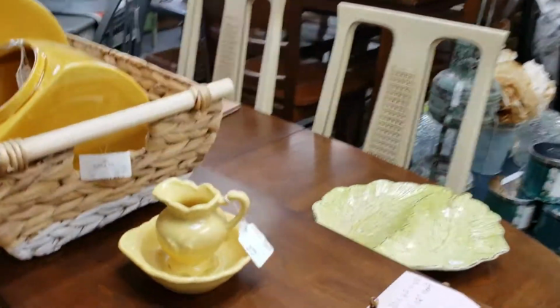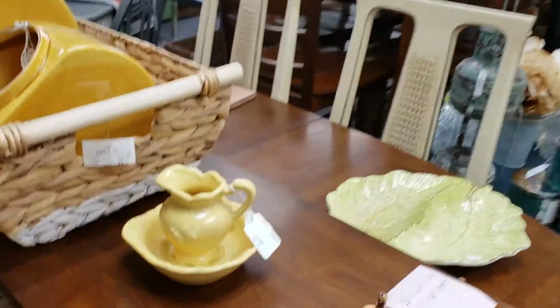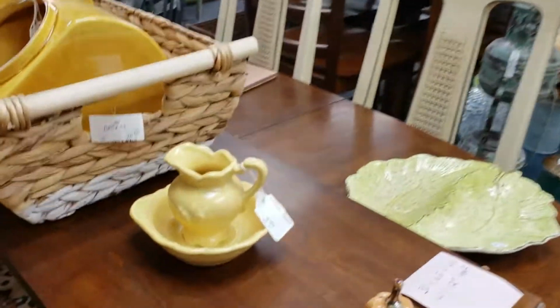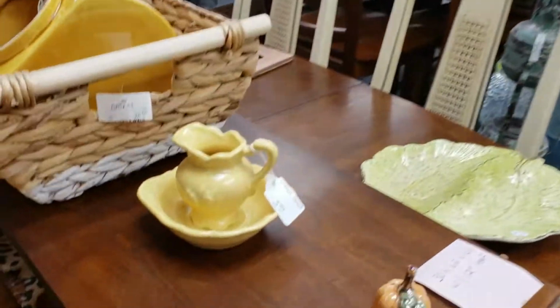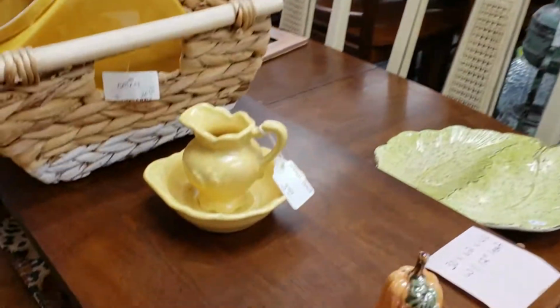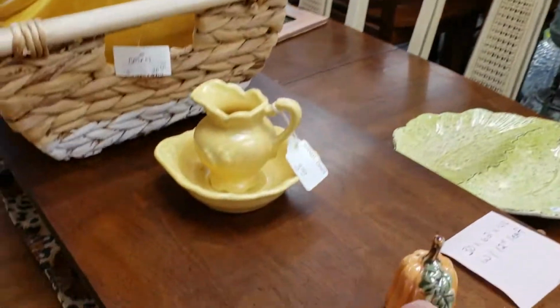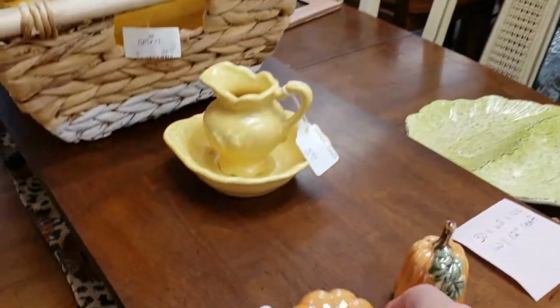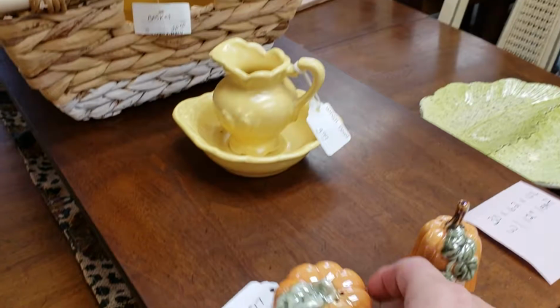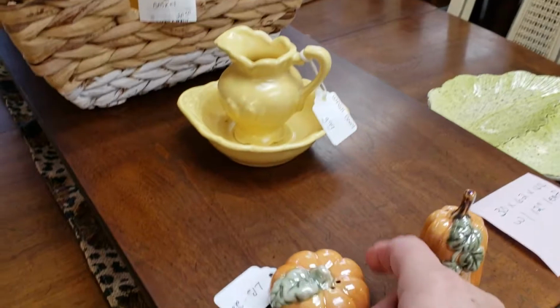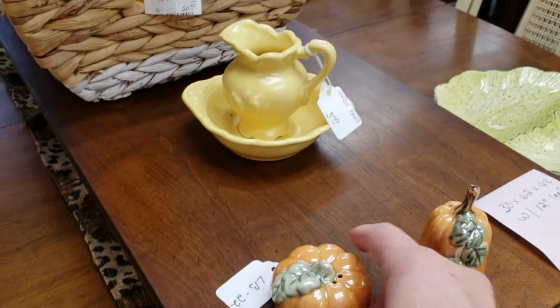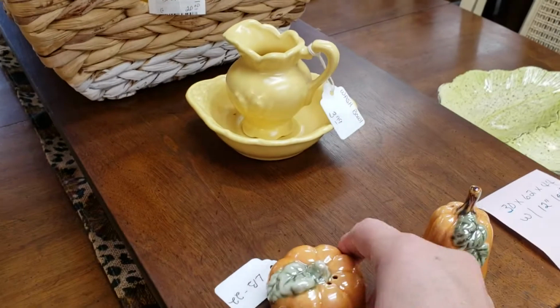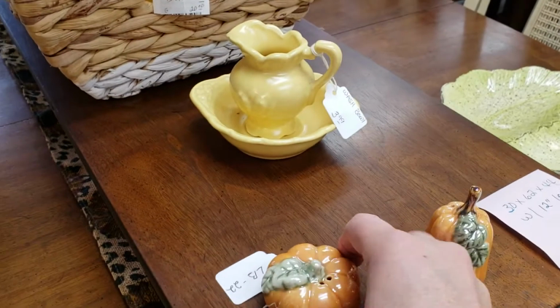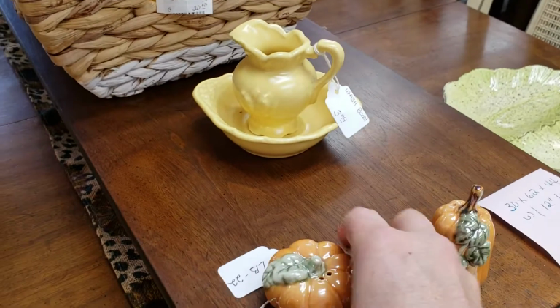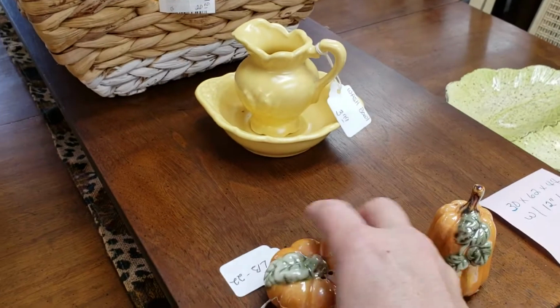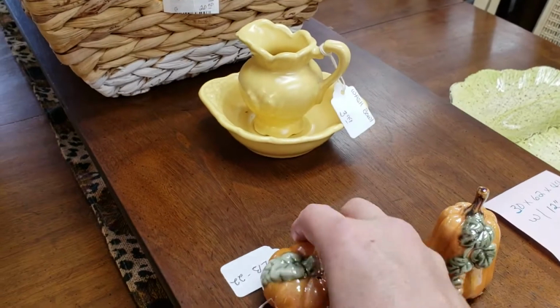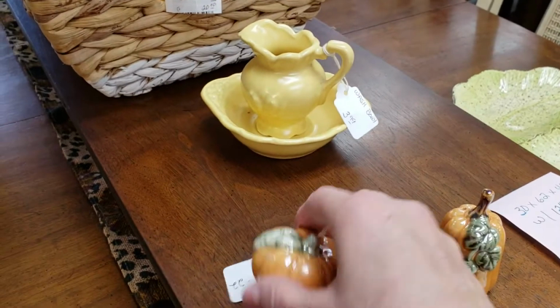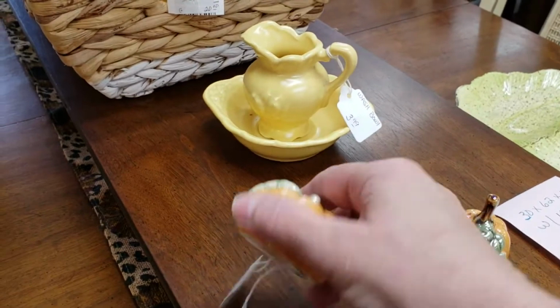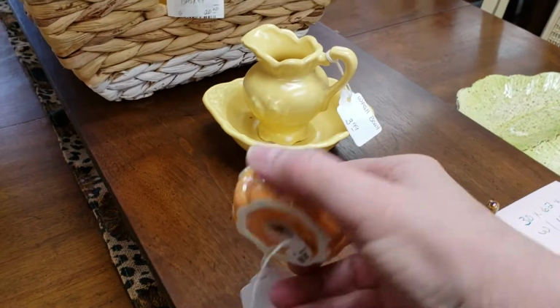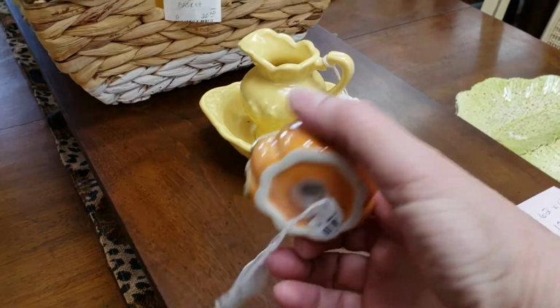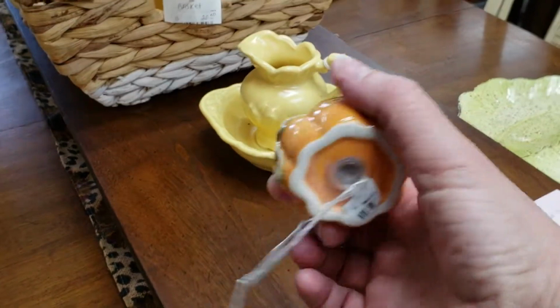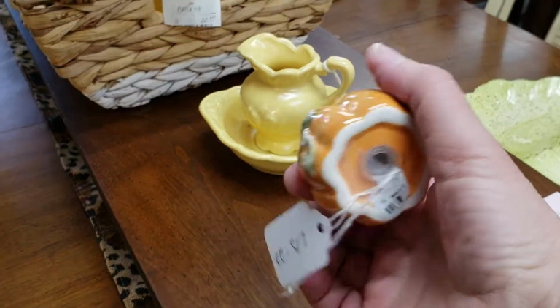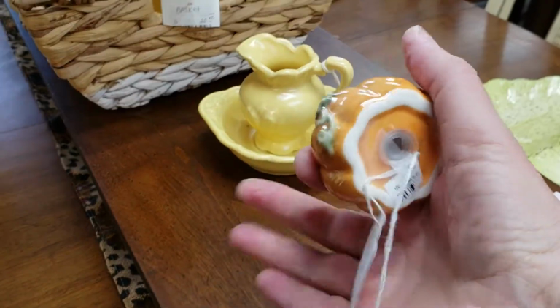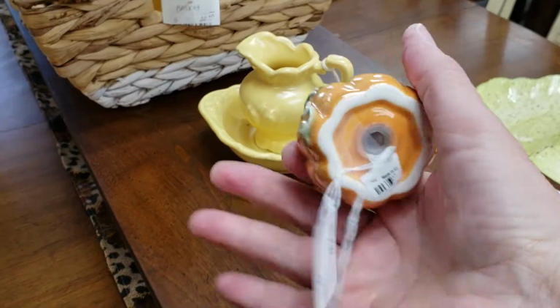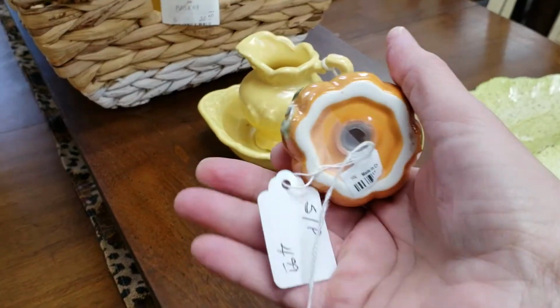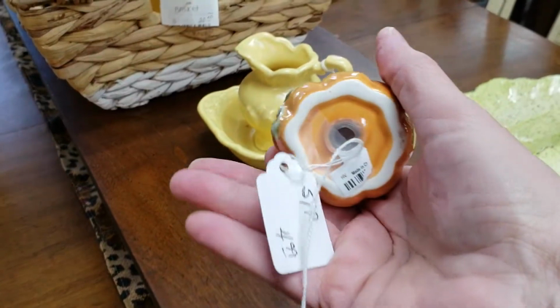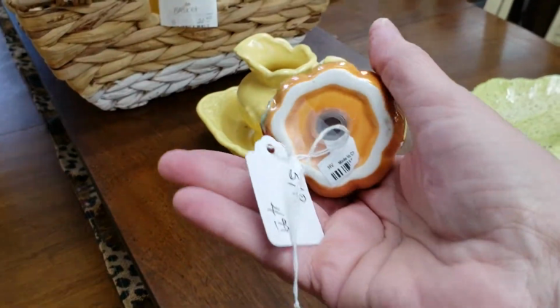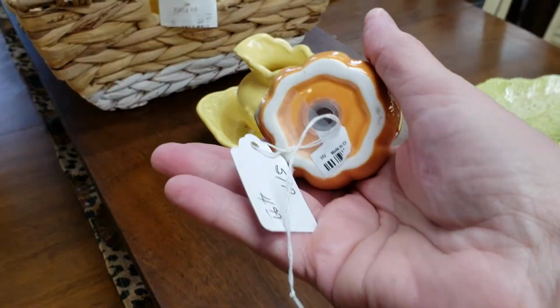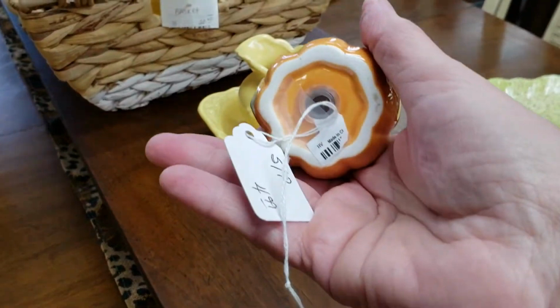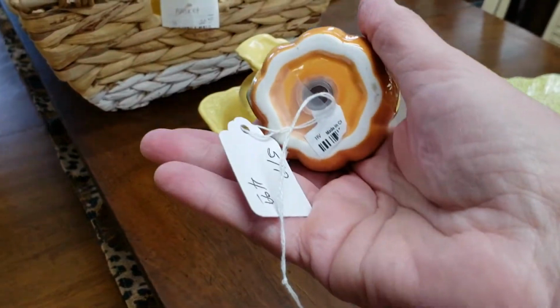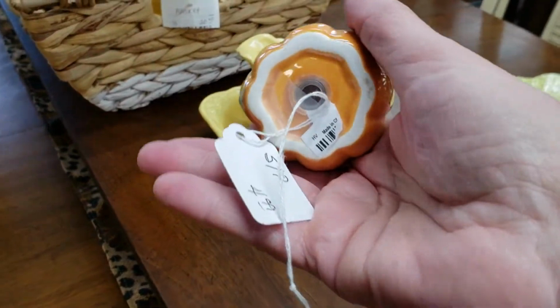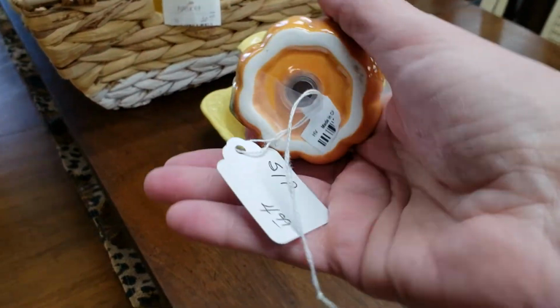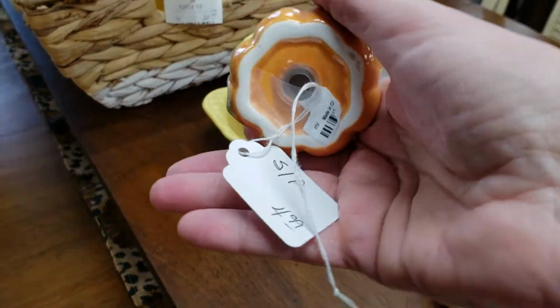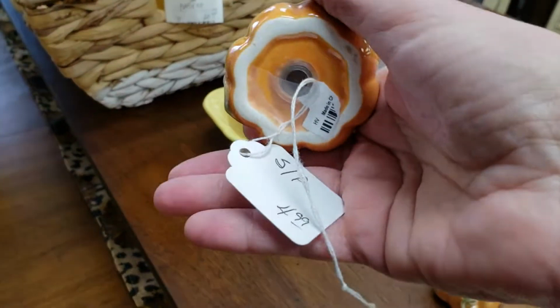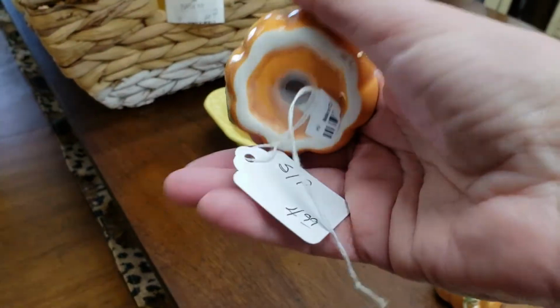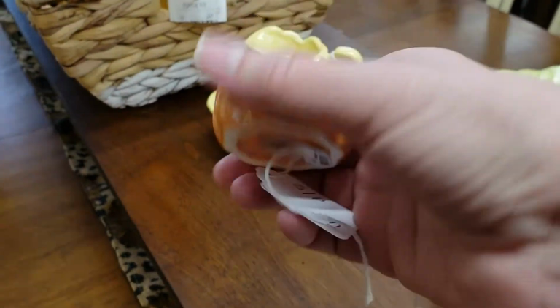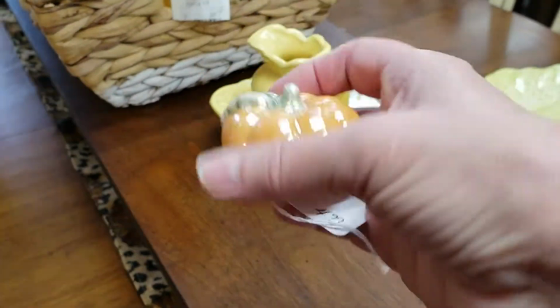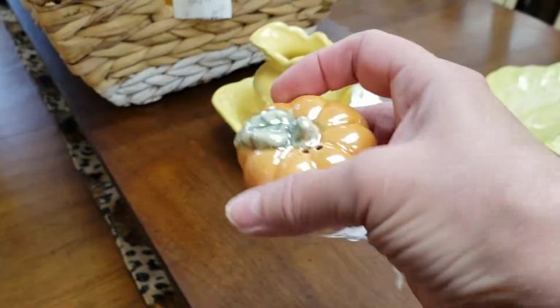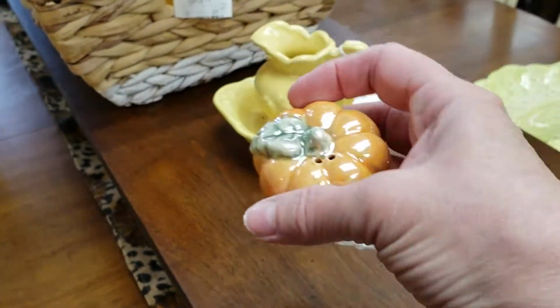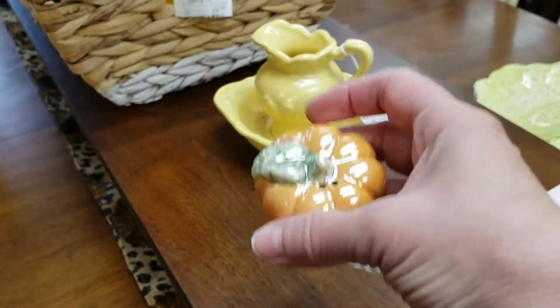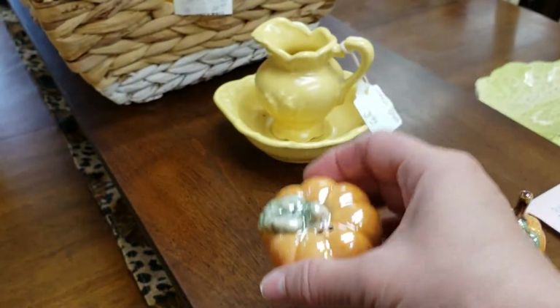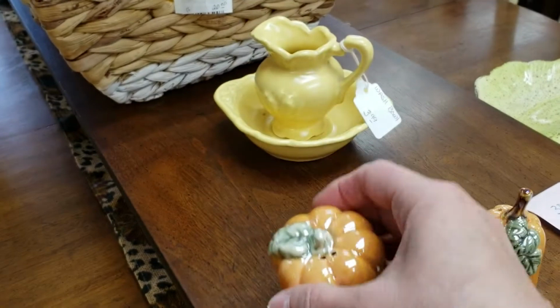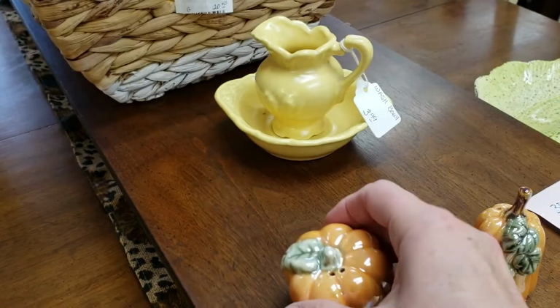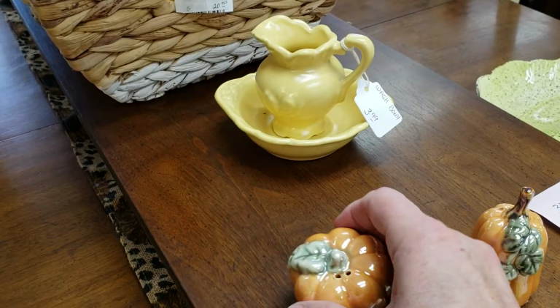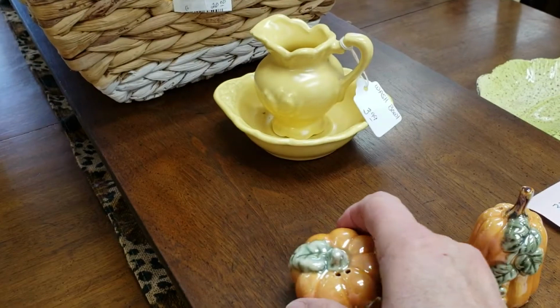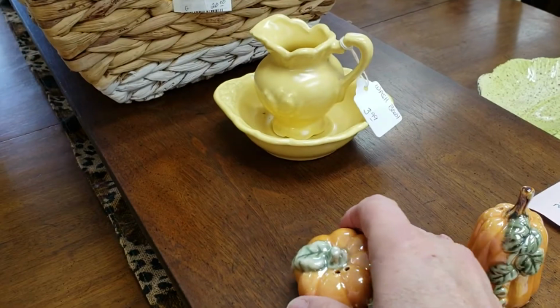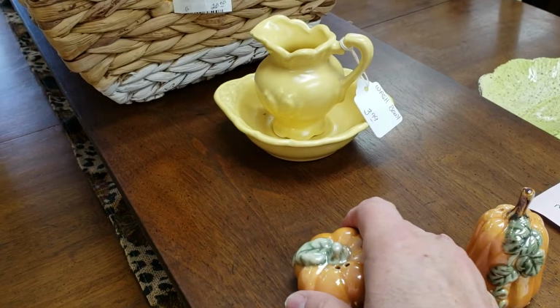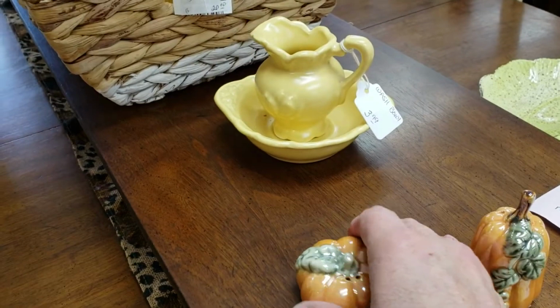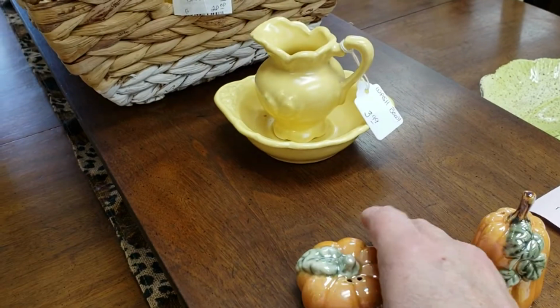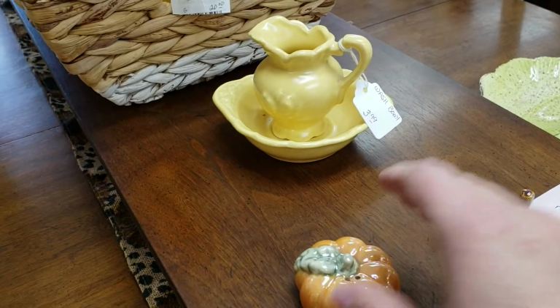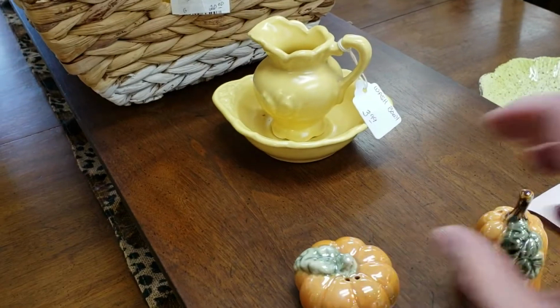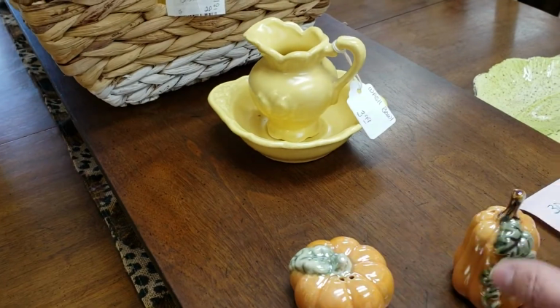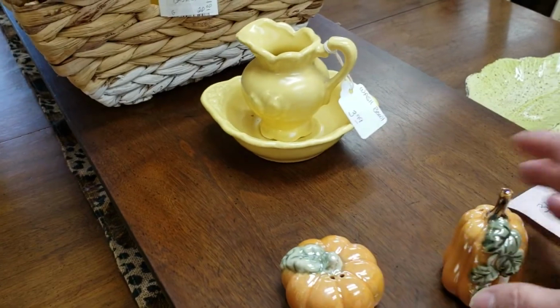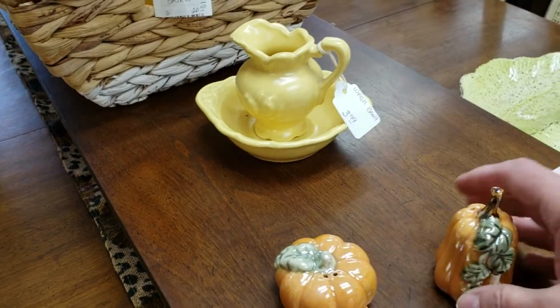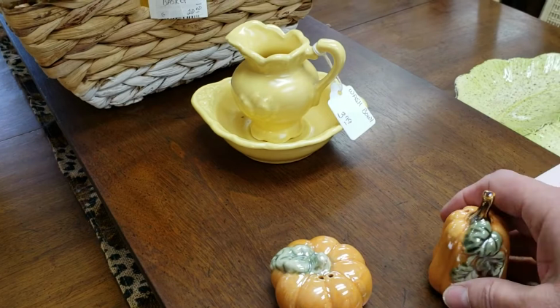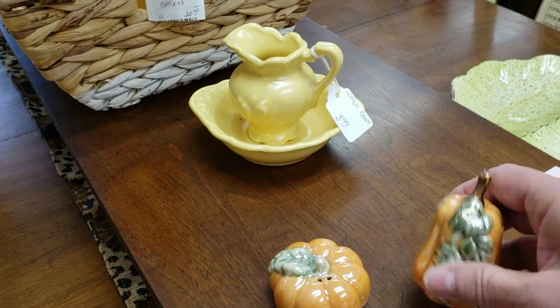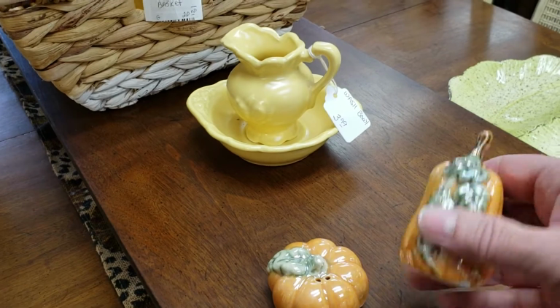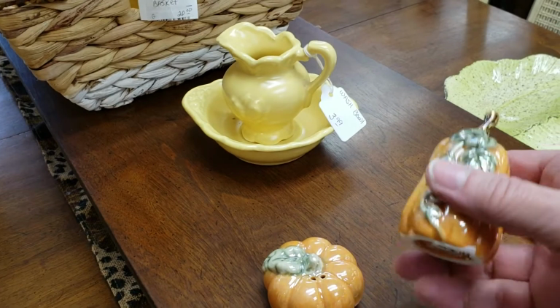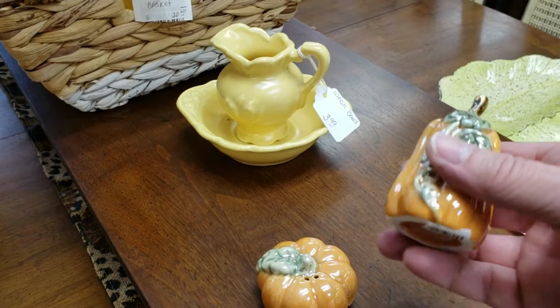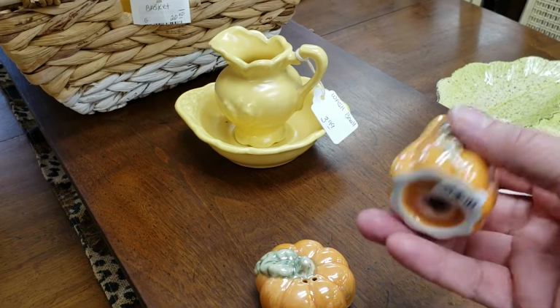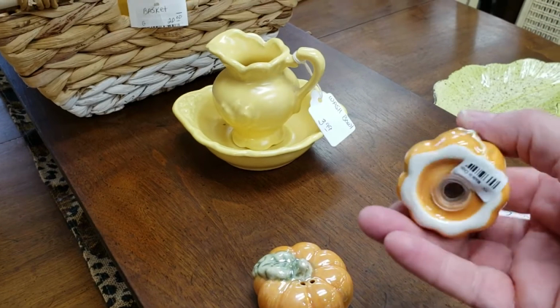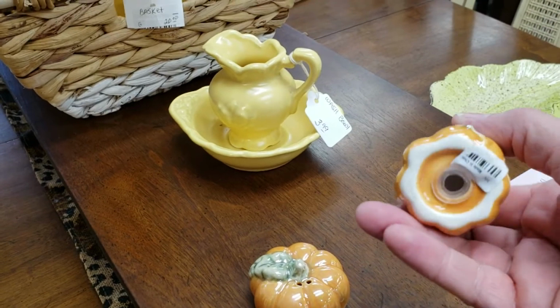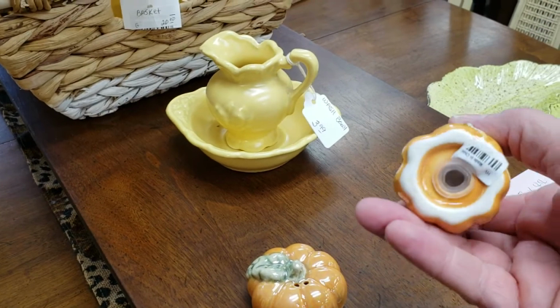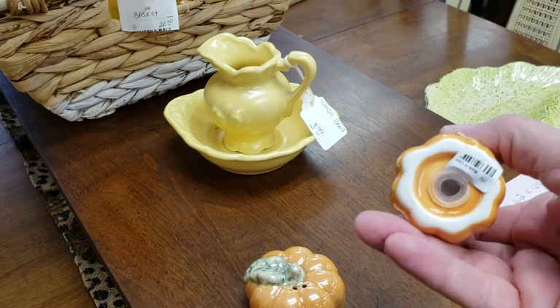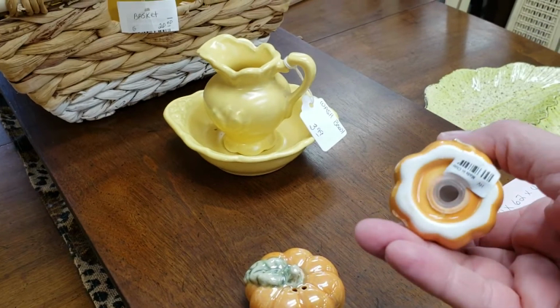I think when I'm done videotaping I might have to come back here and pick those up. How cute are these for Halloween? $5.00. Super, super cute.